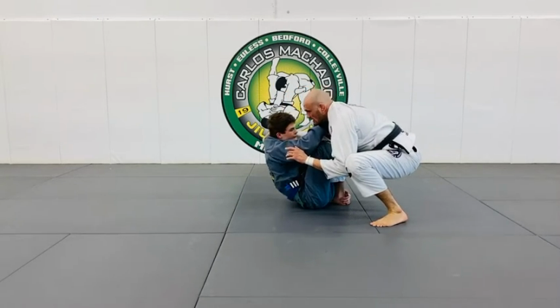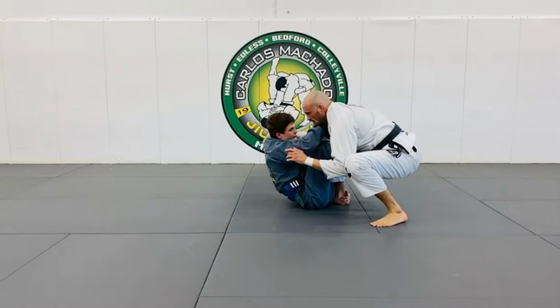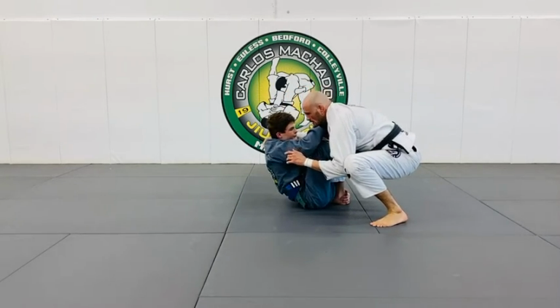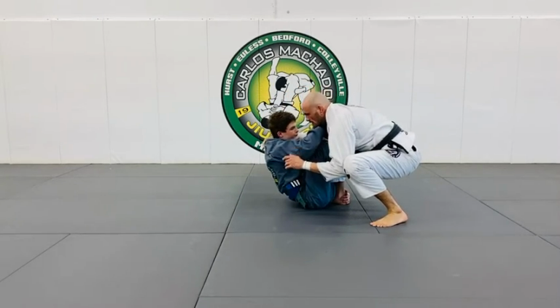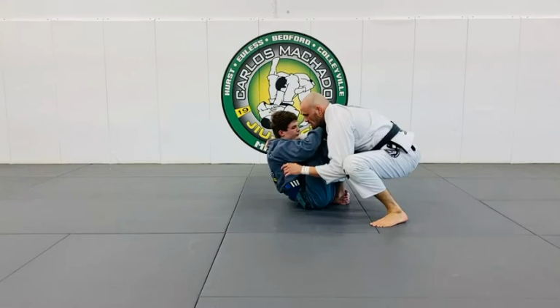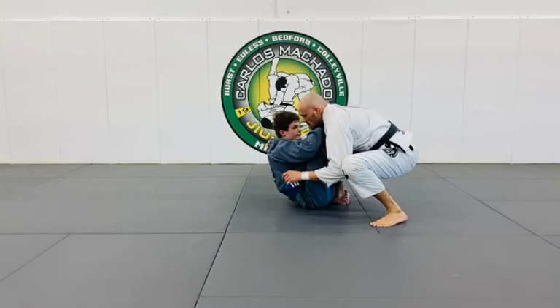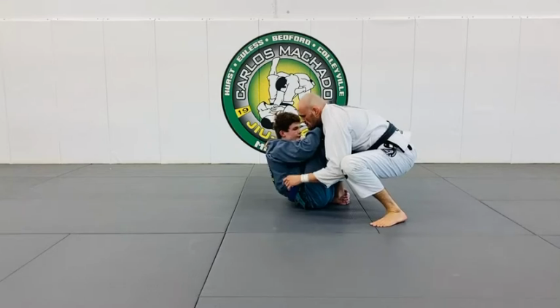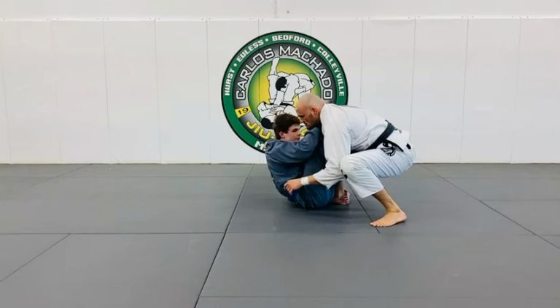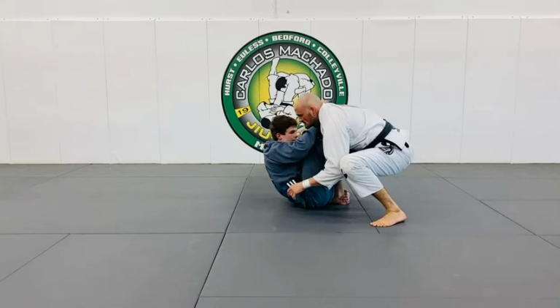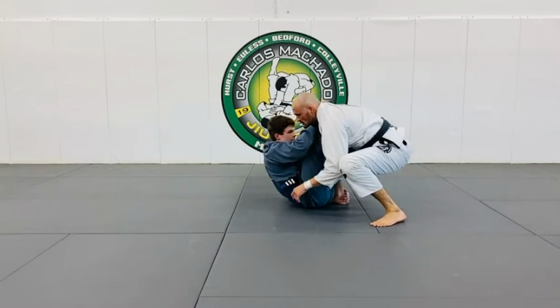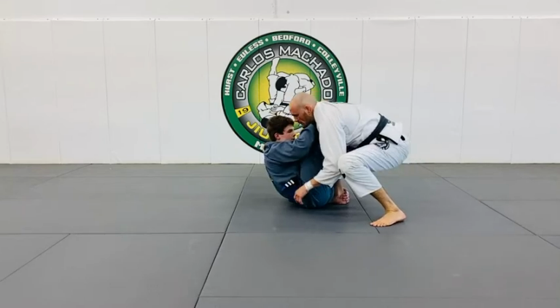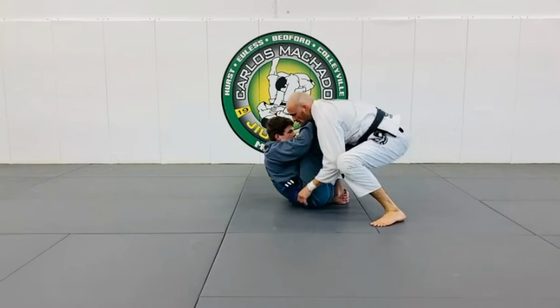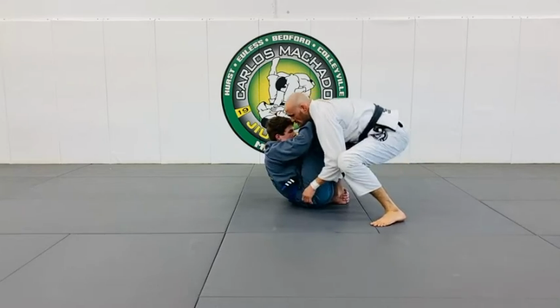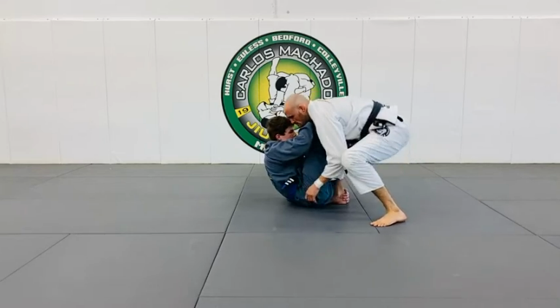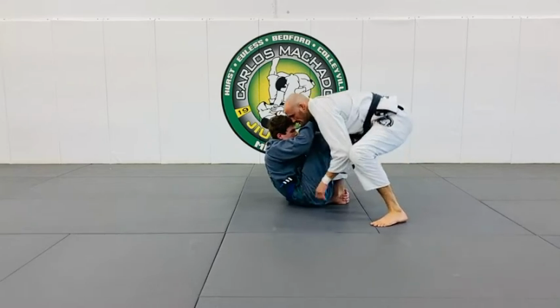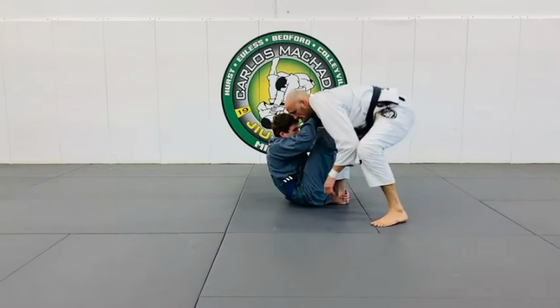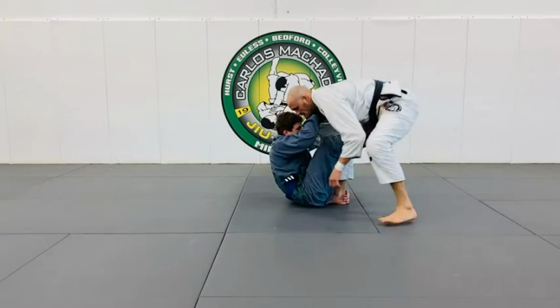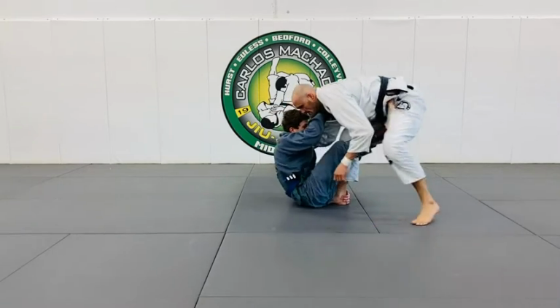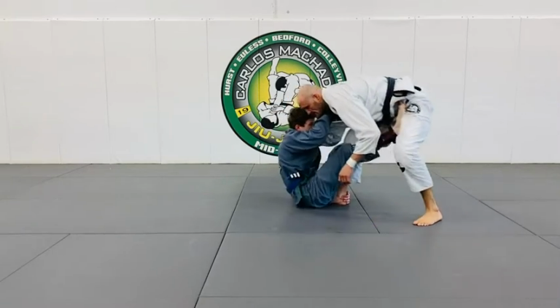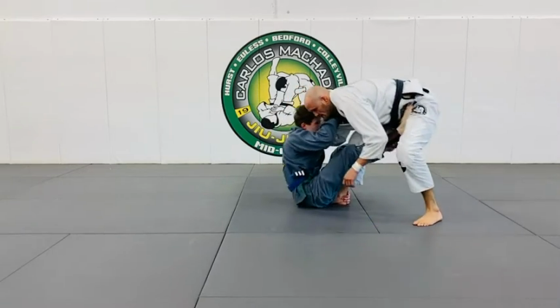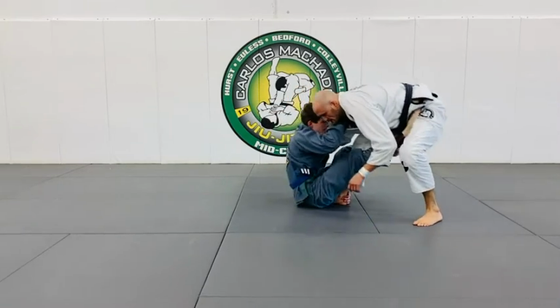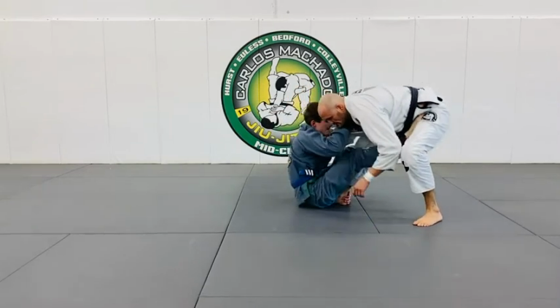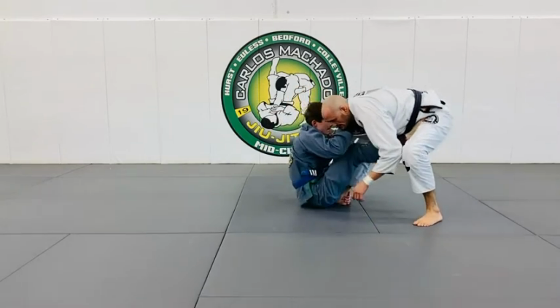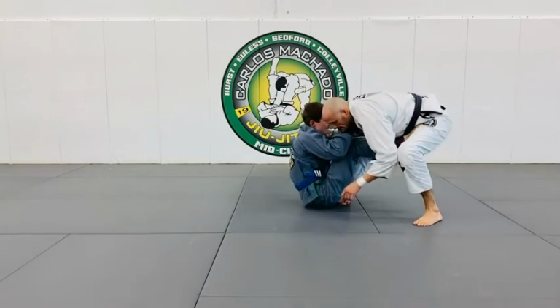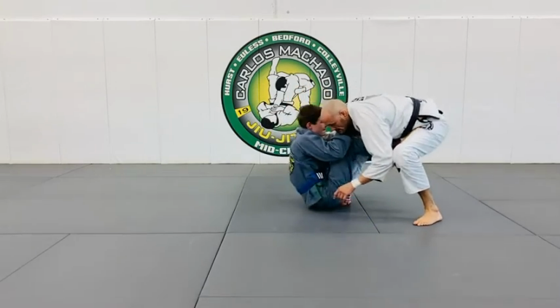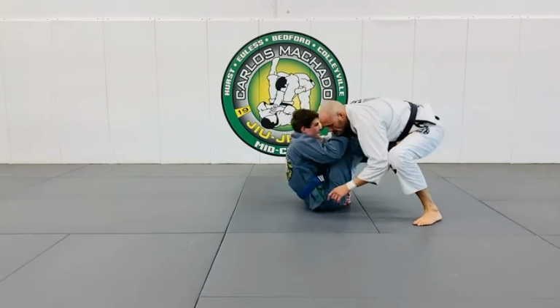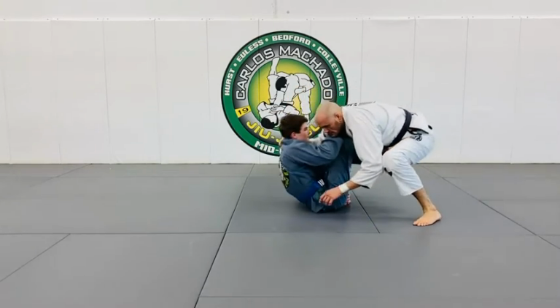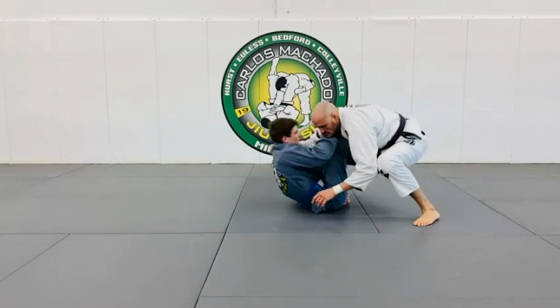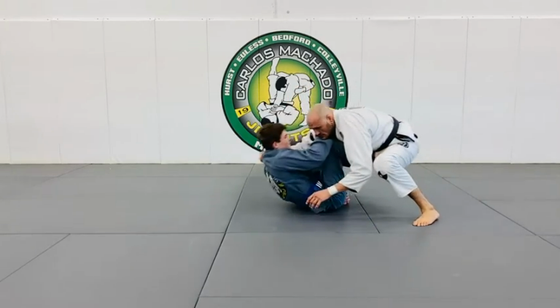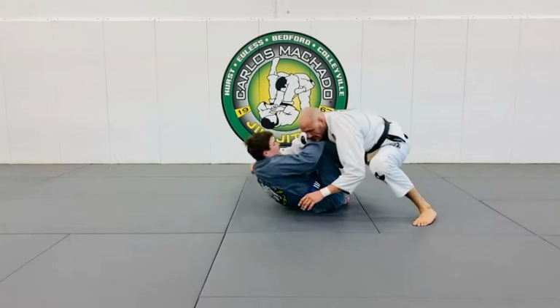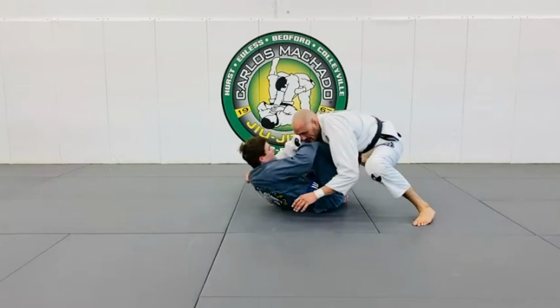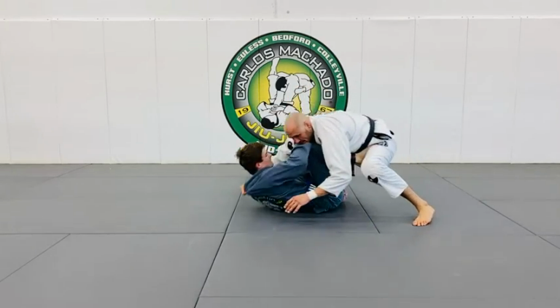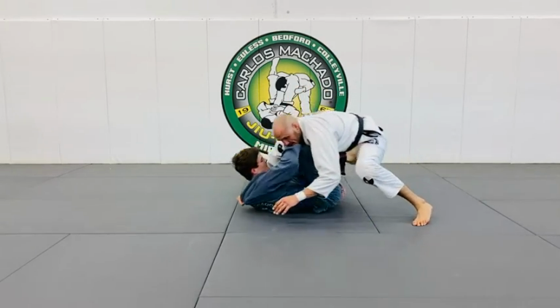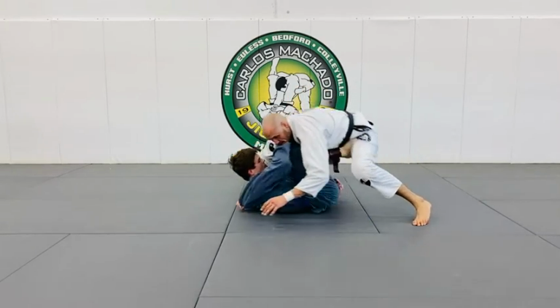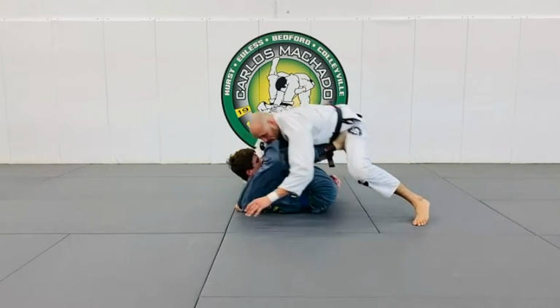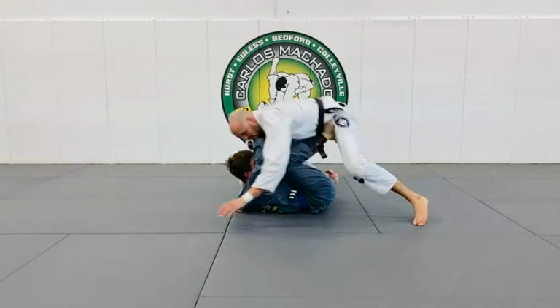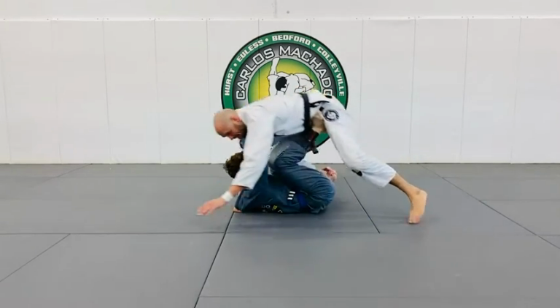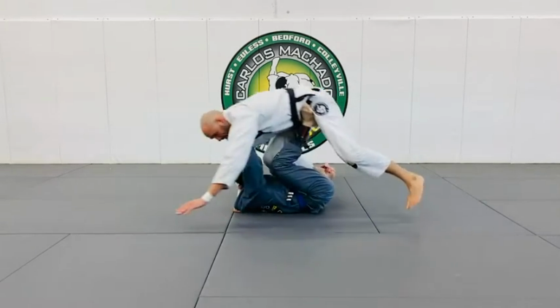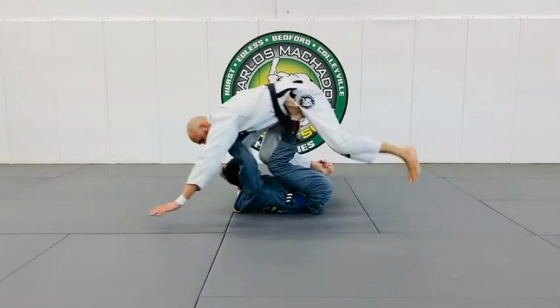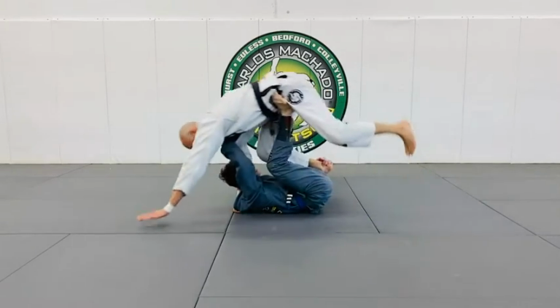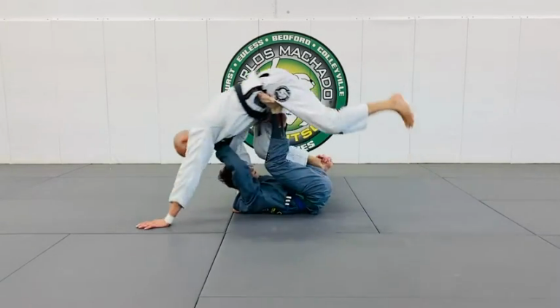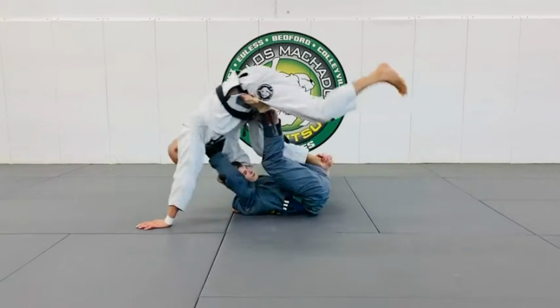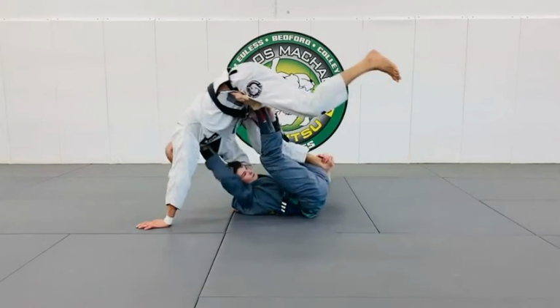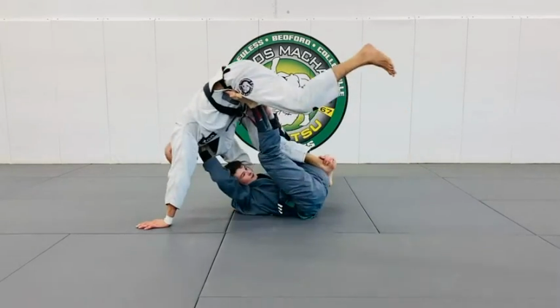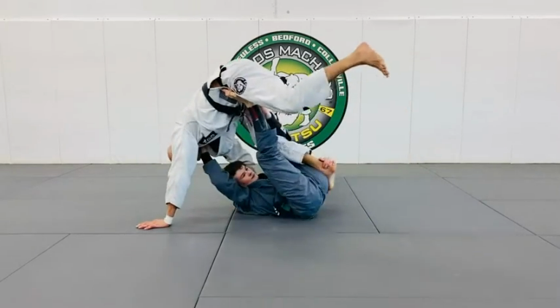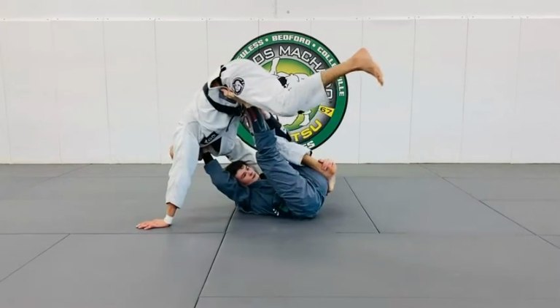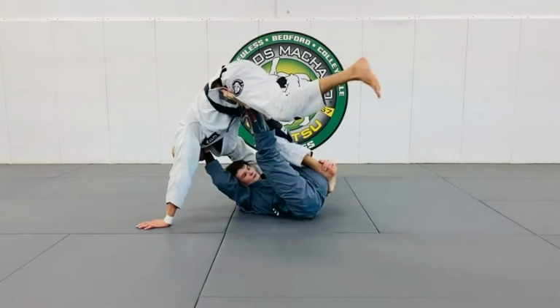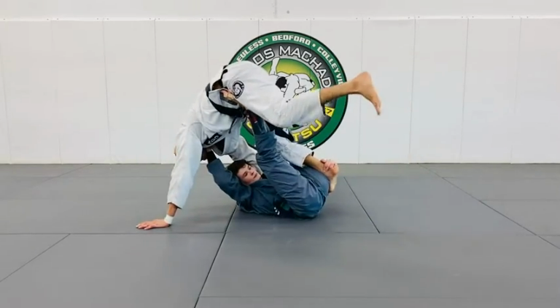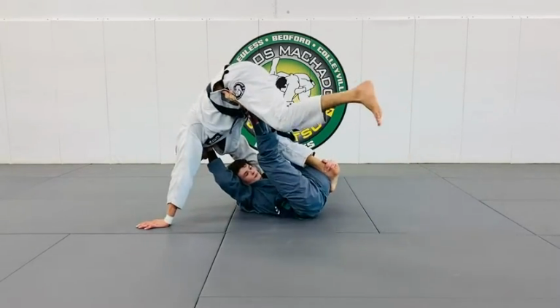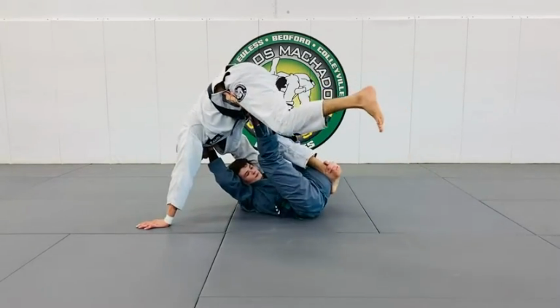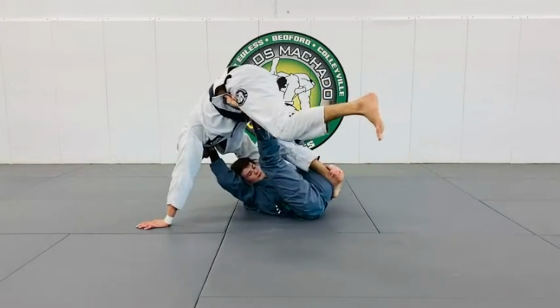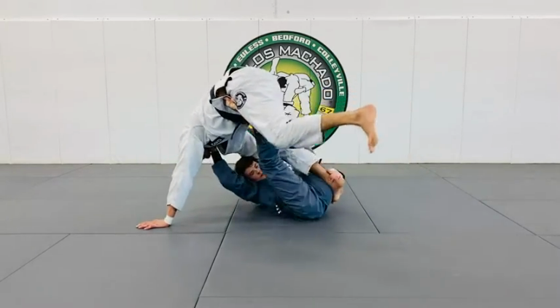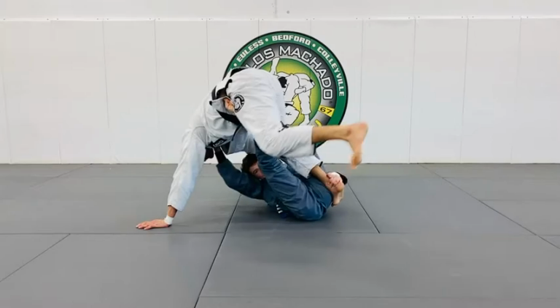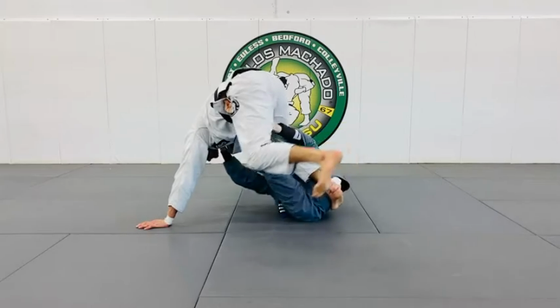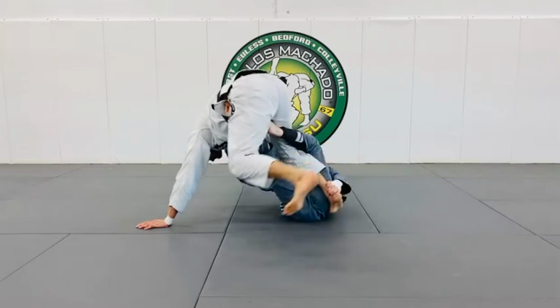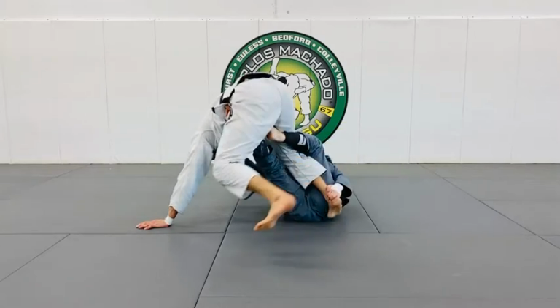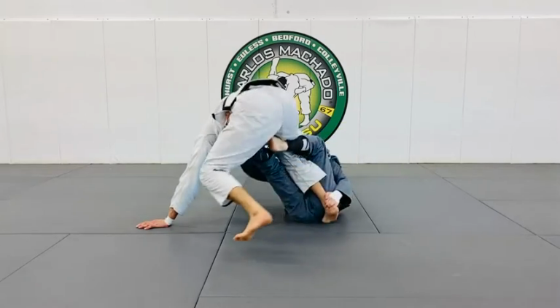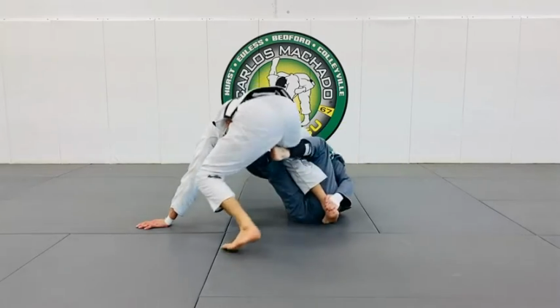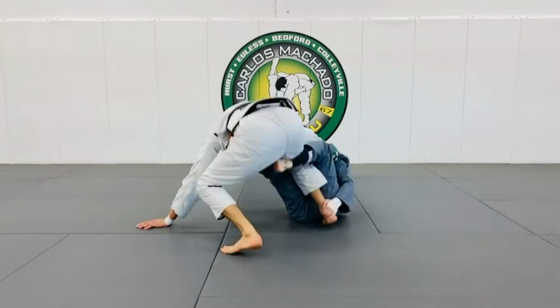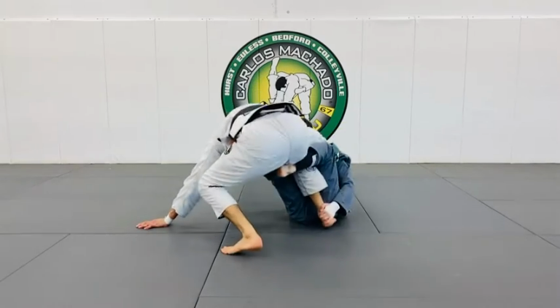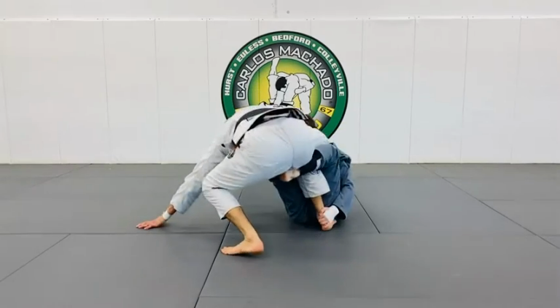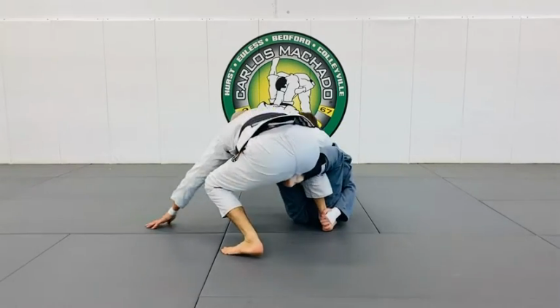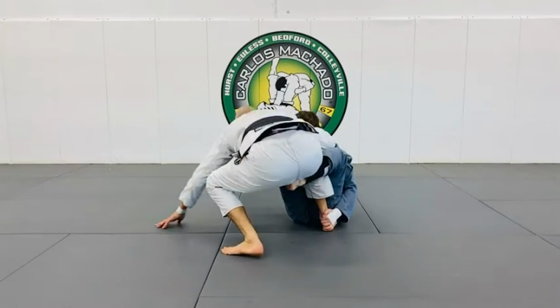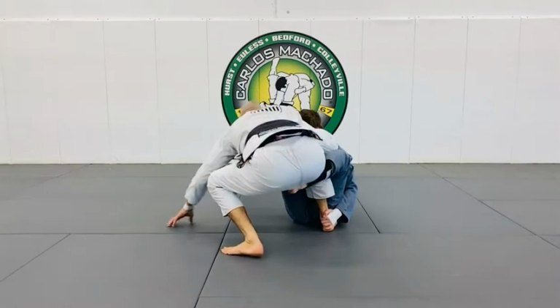He pushes me away a little bit here, and then loads the weight — right hand, left hand. And then we turn.